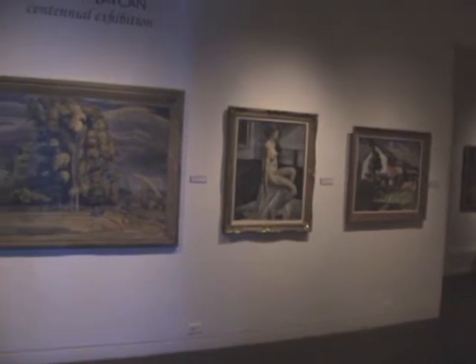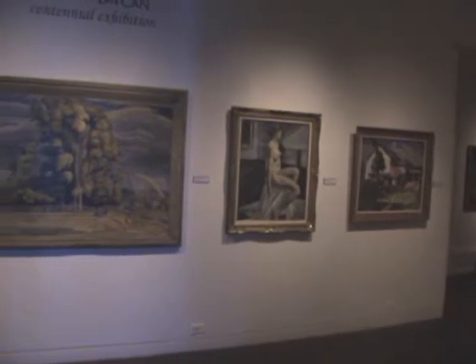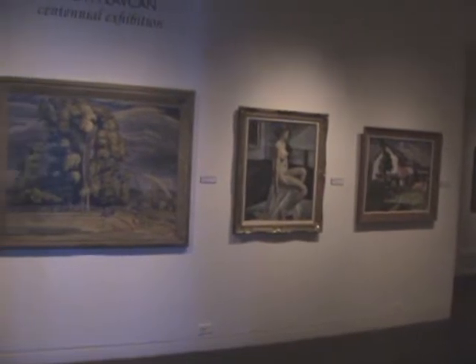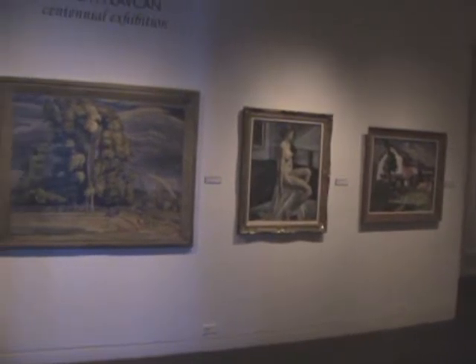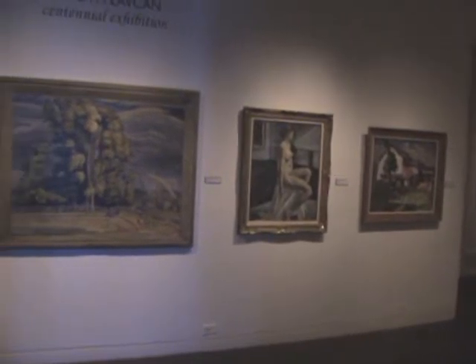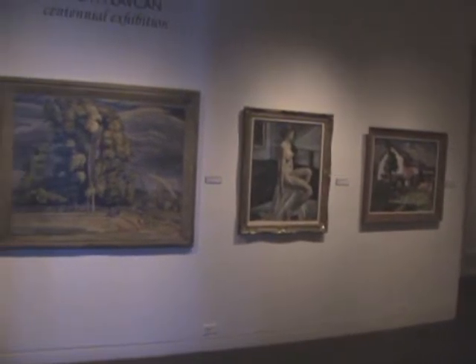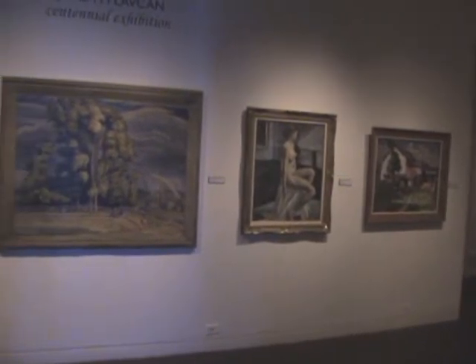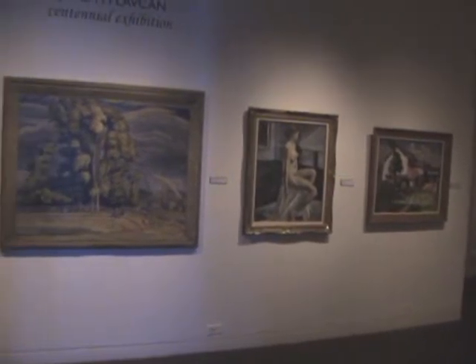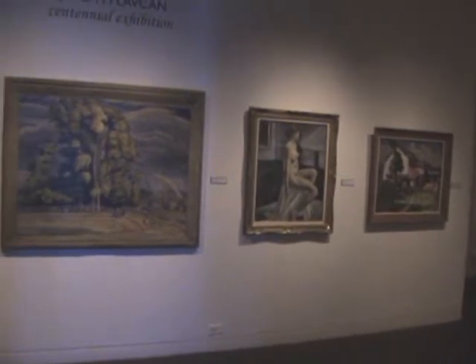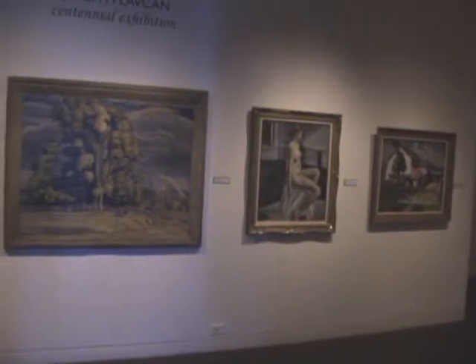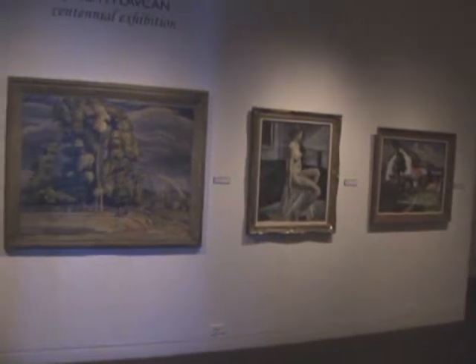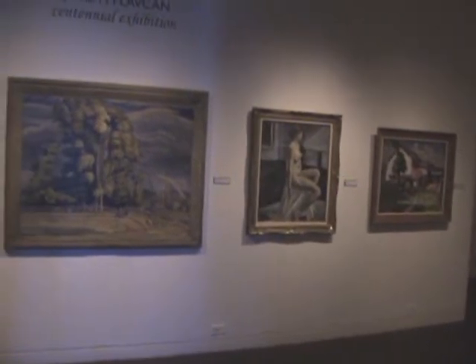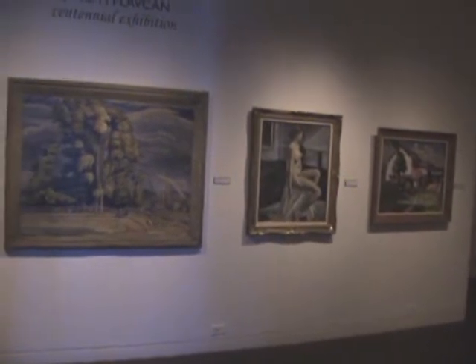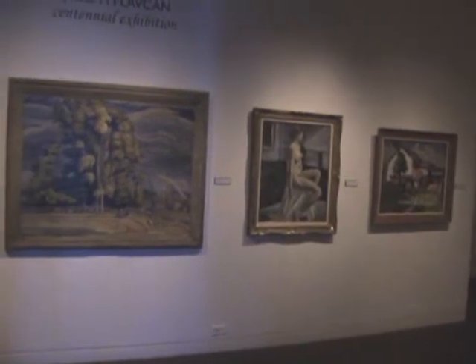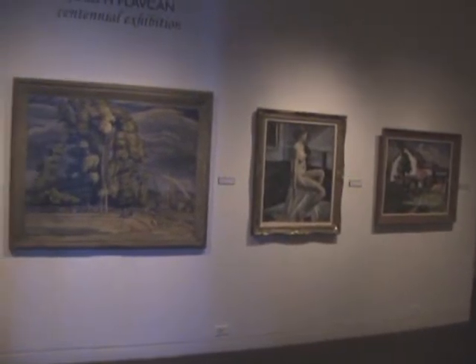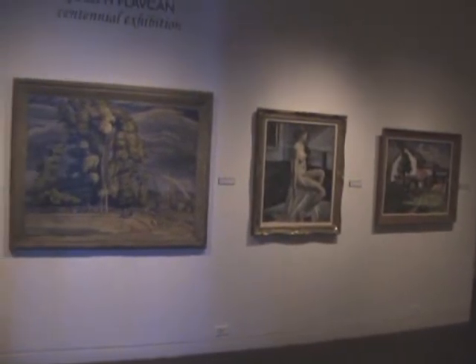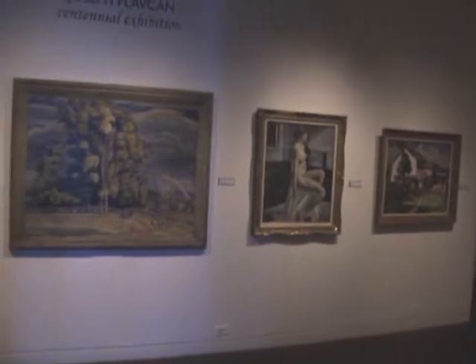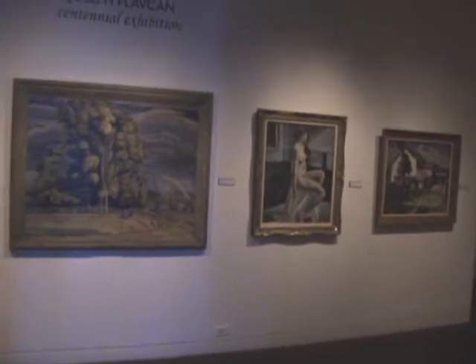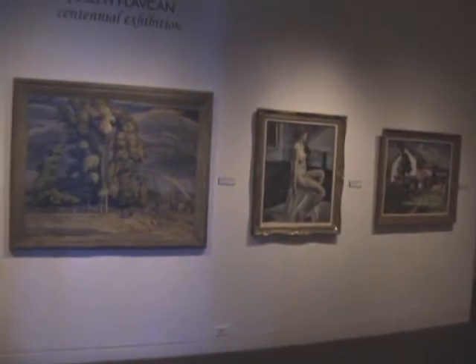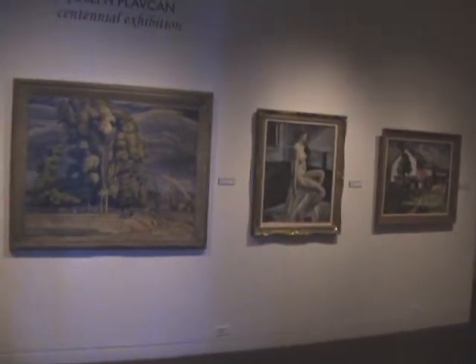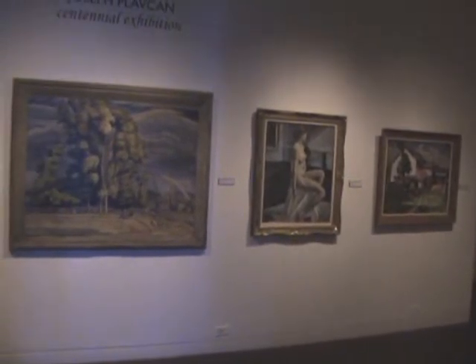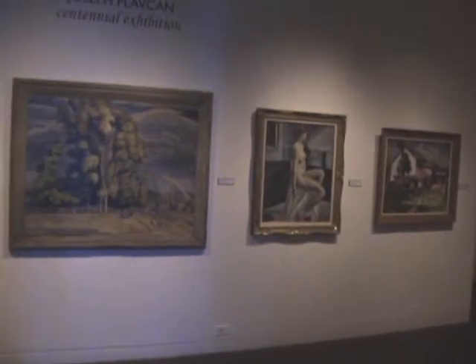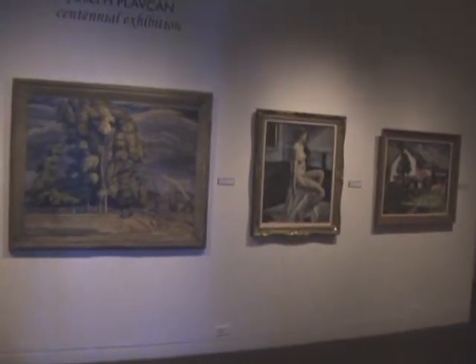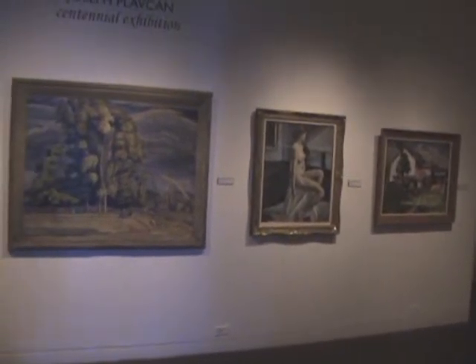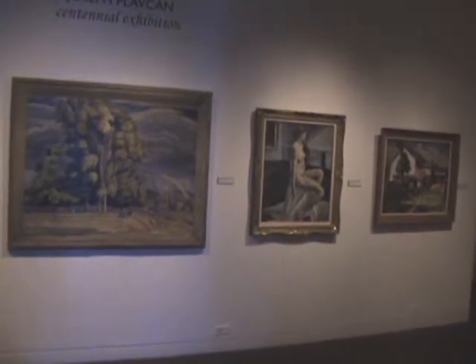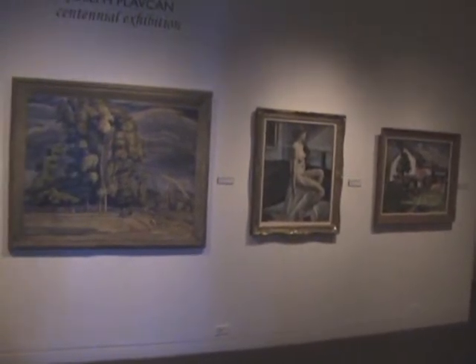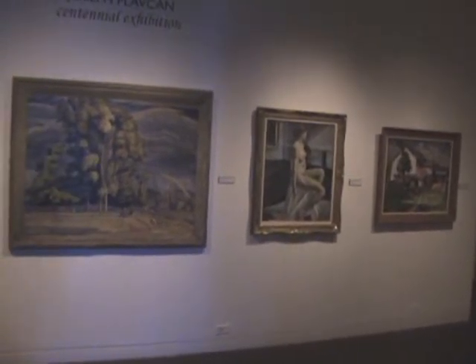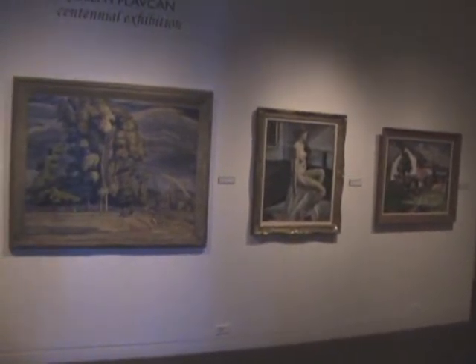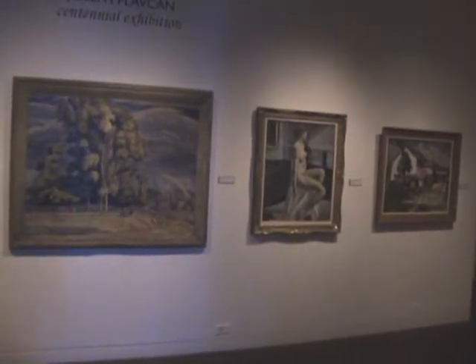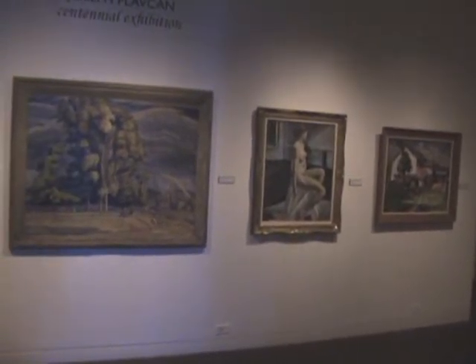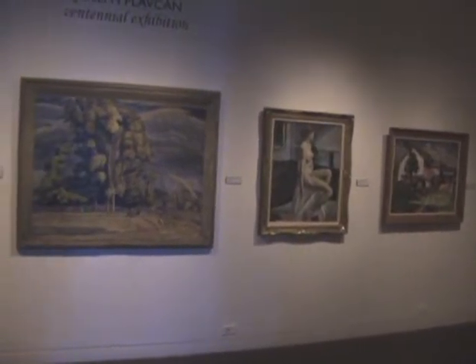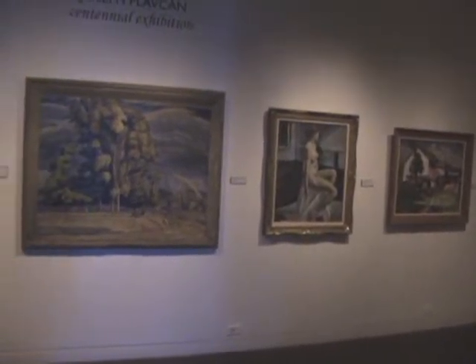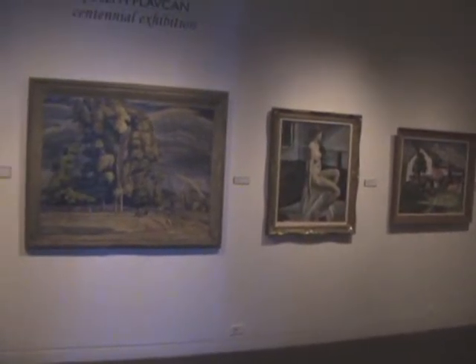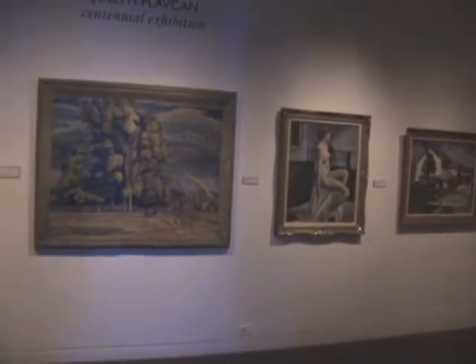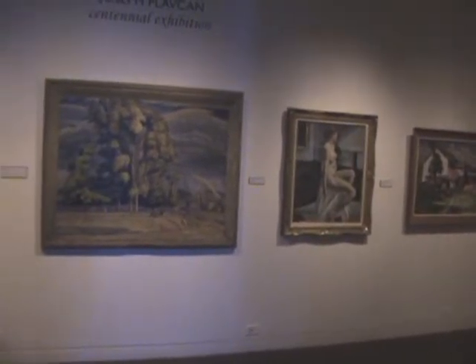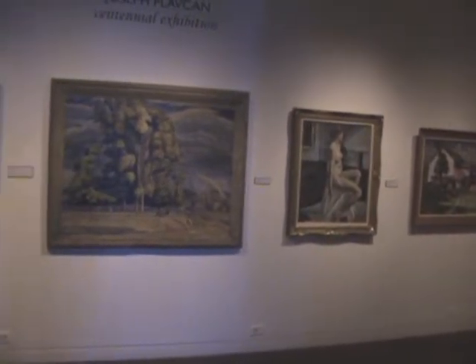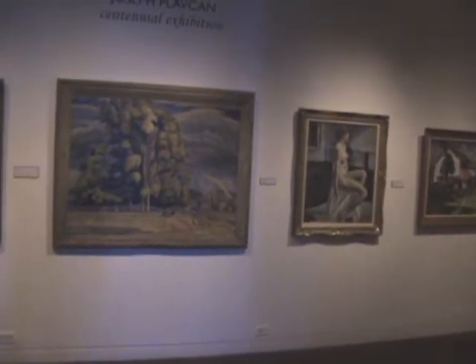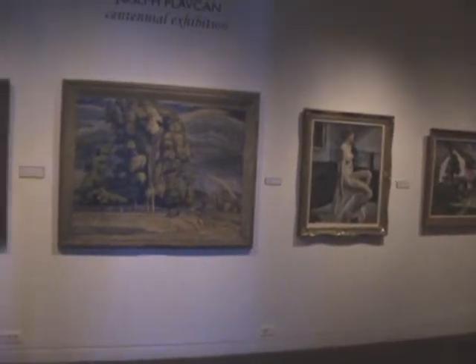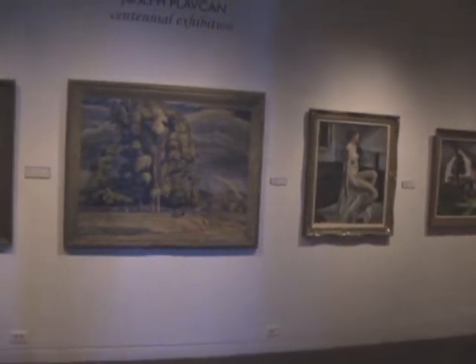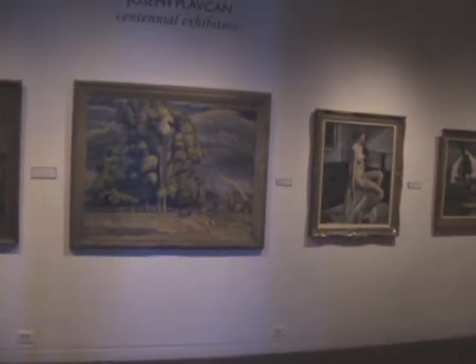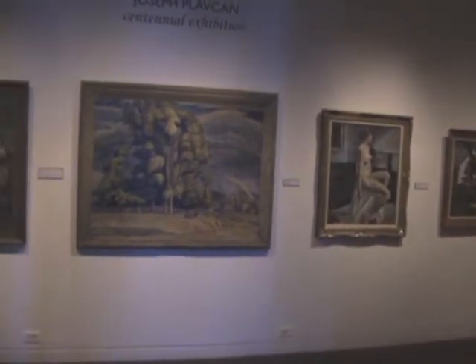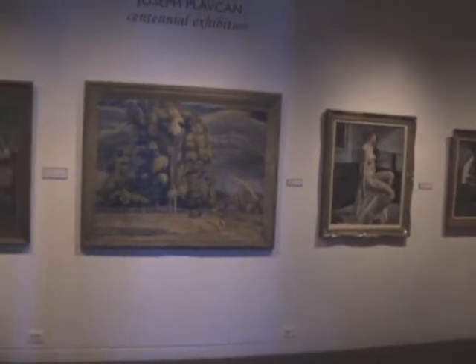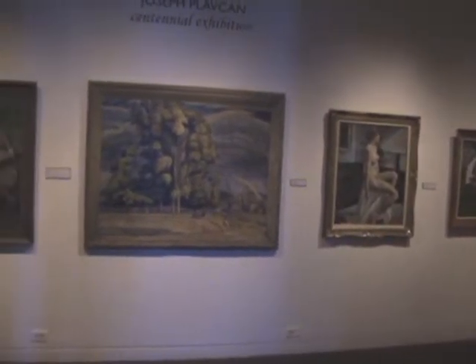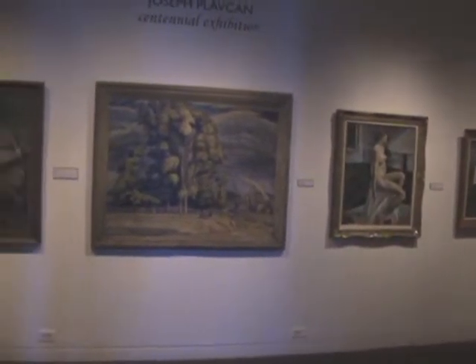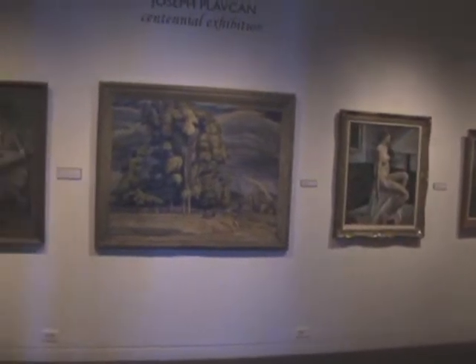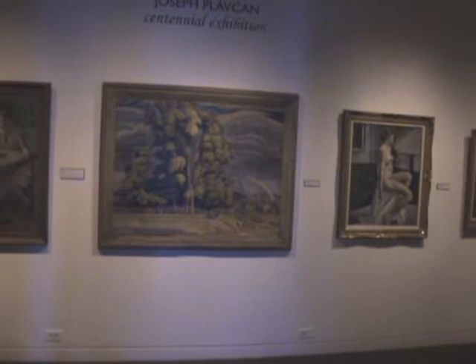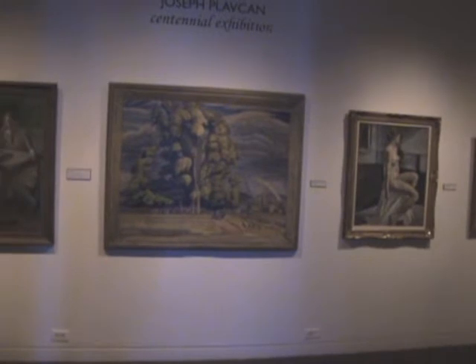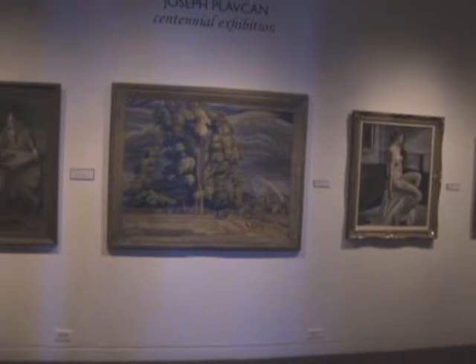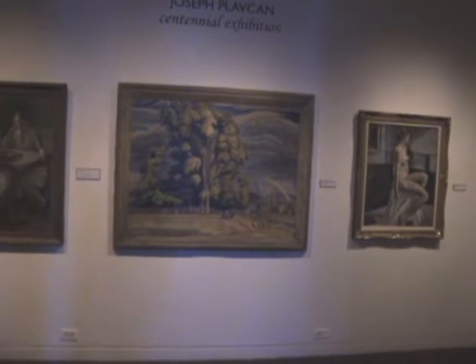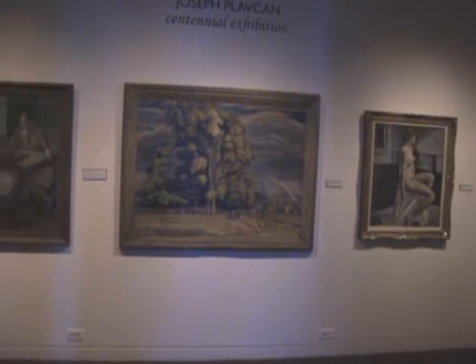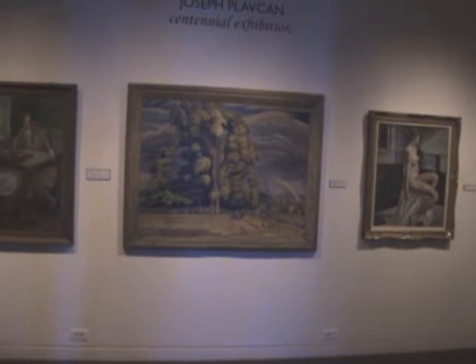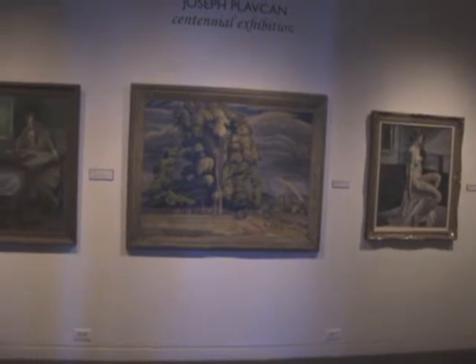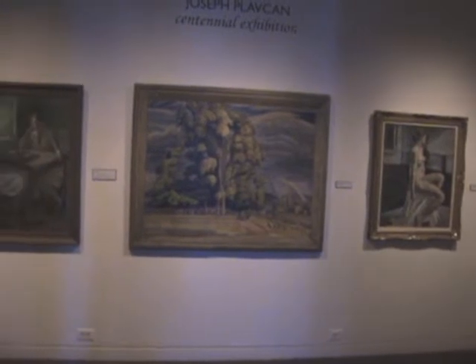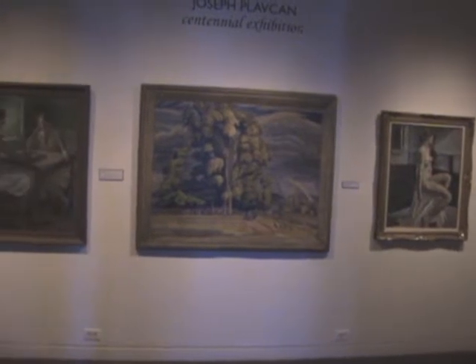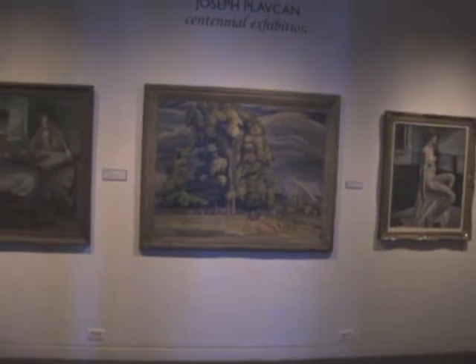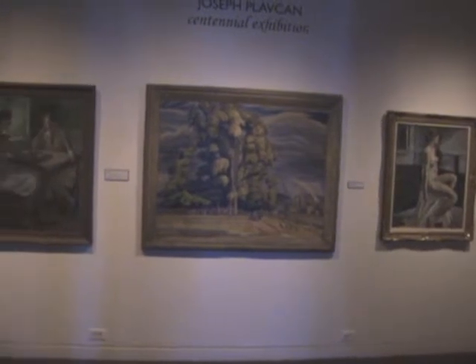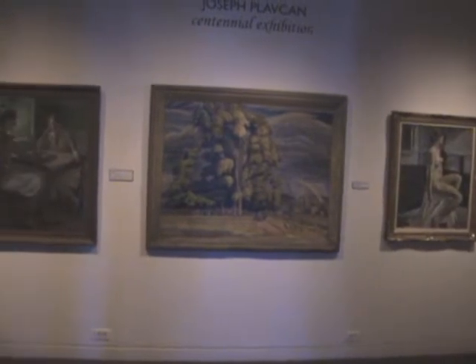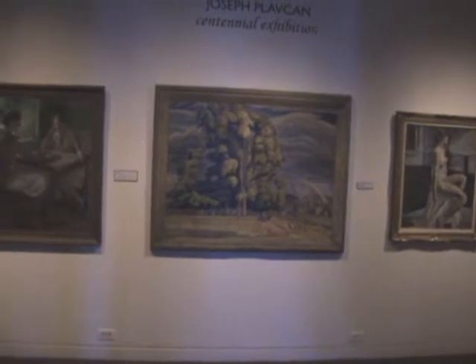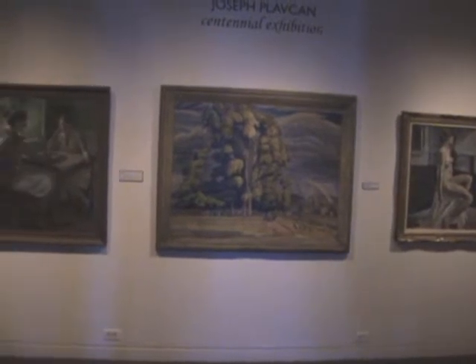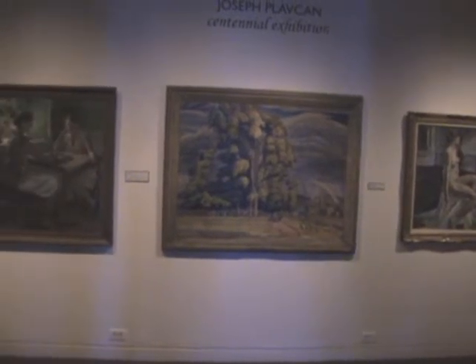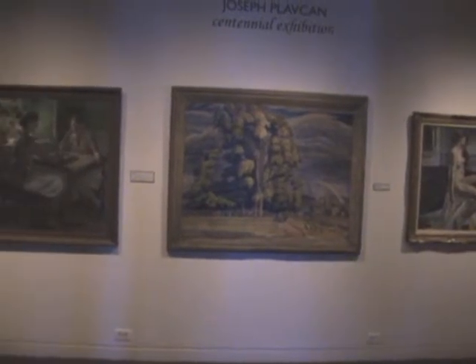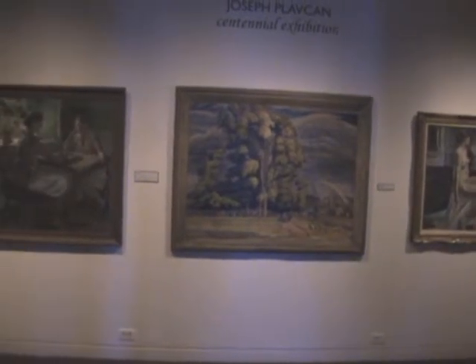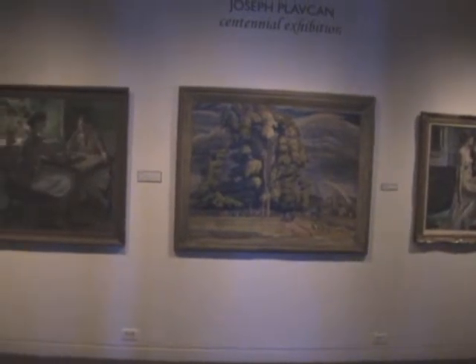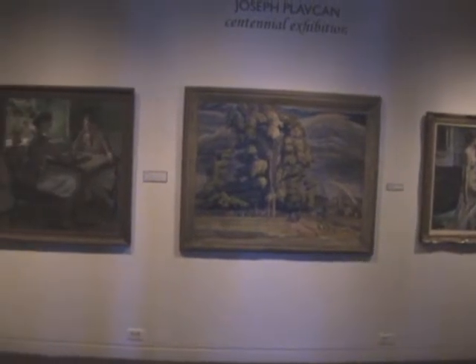Not only through his art, but through his teaching. And he painted constantly.